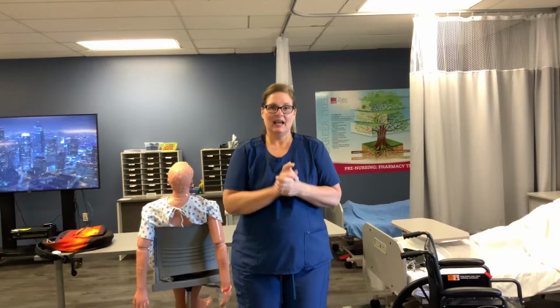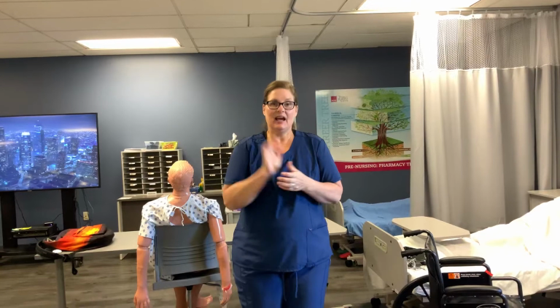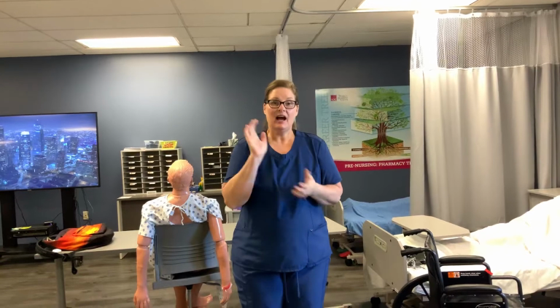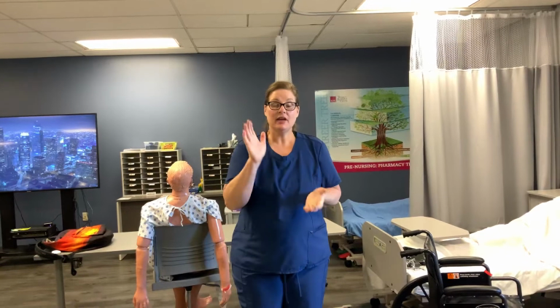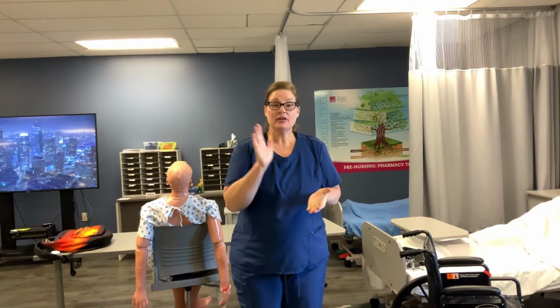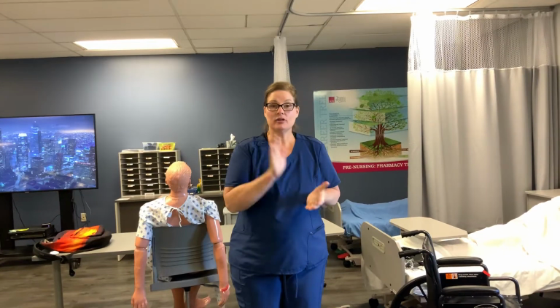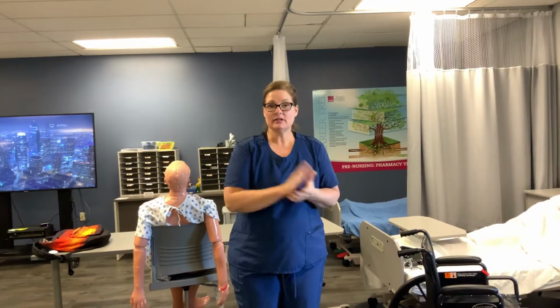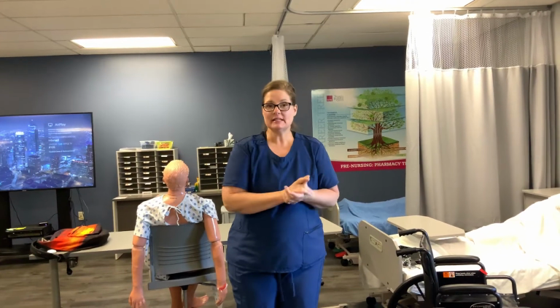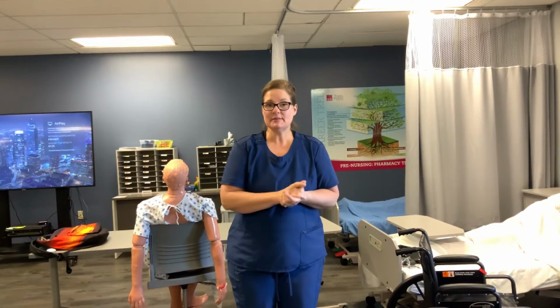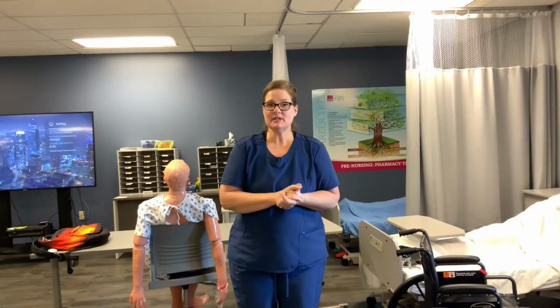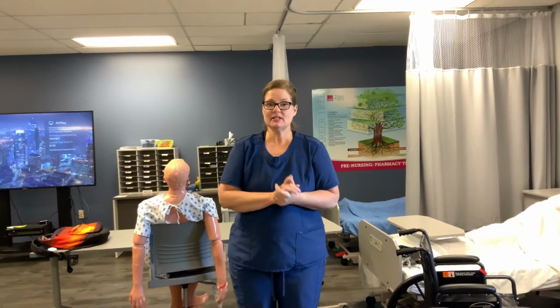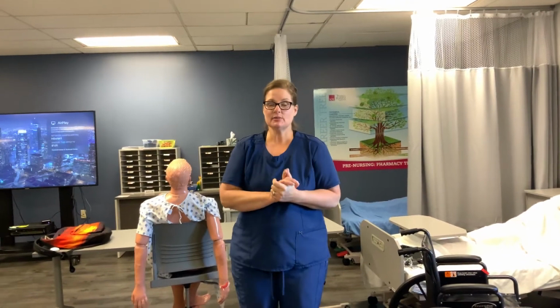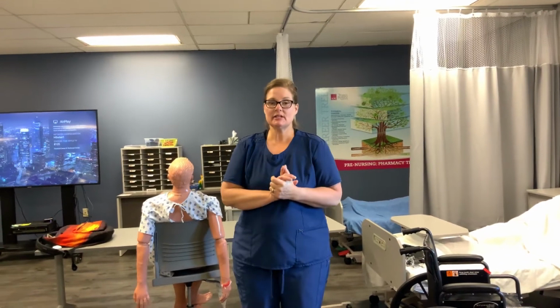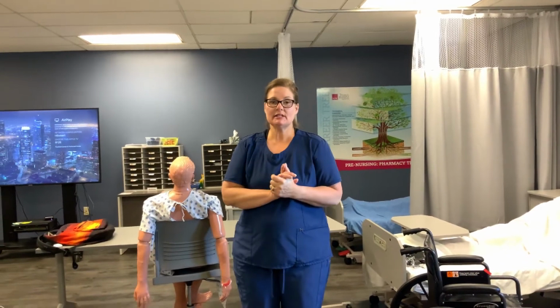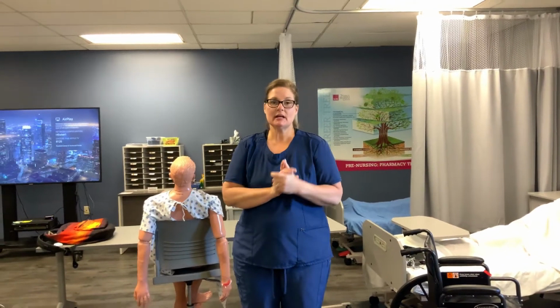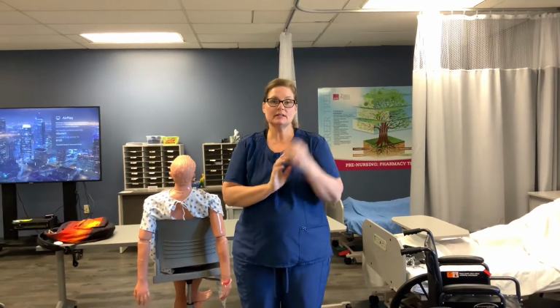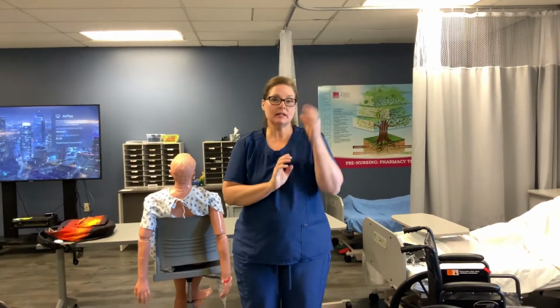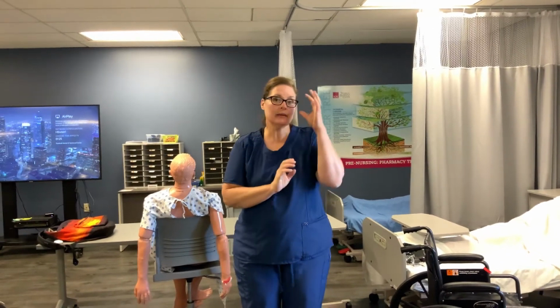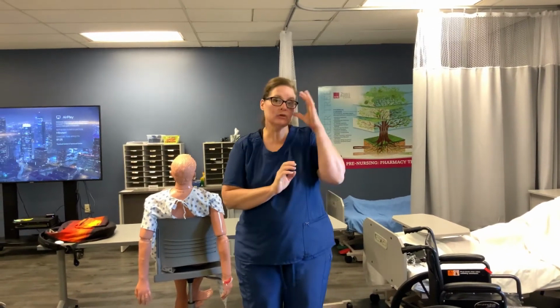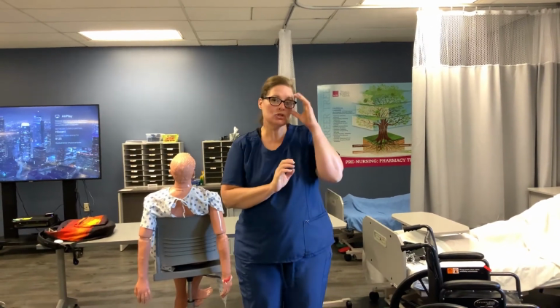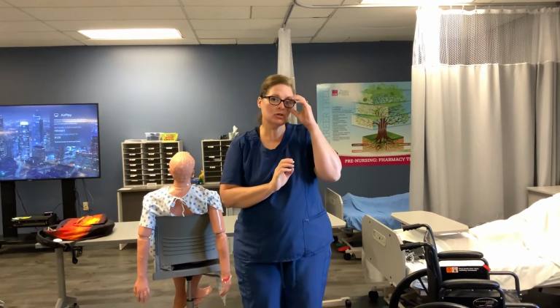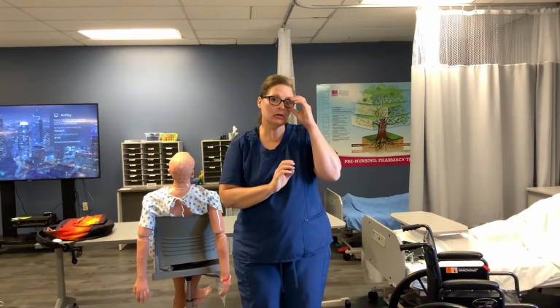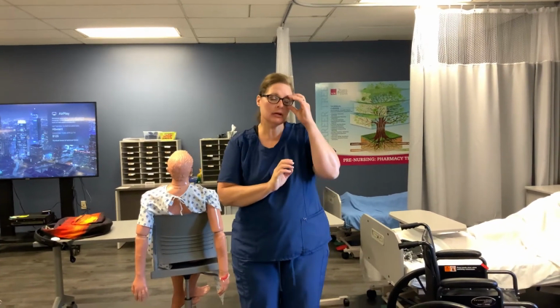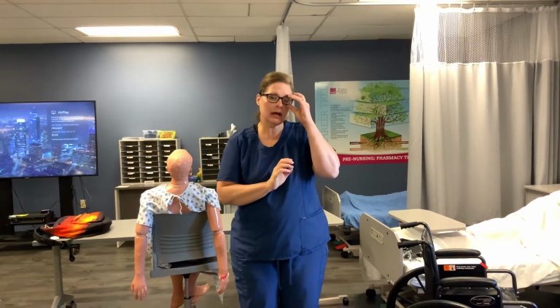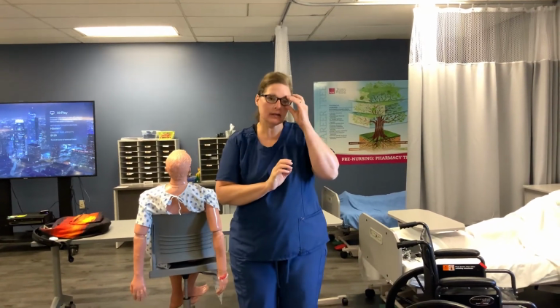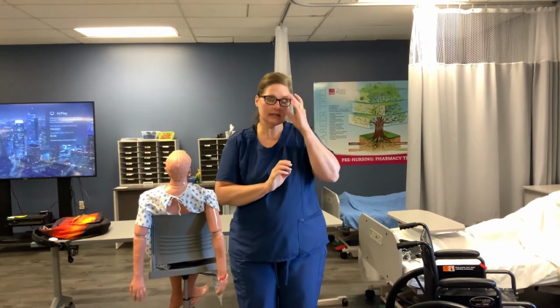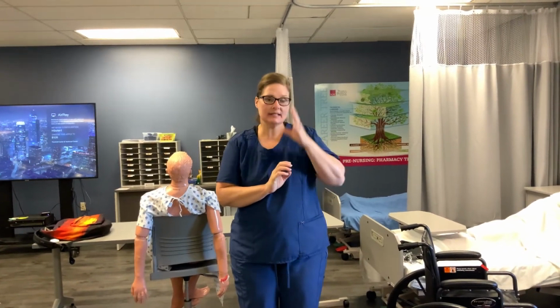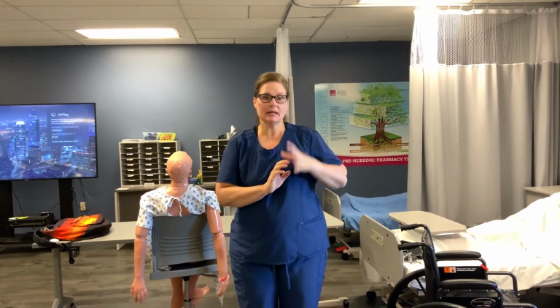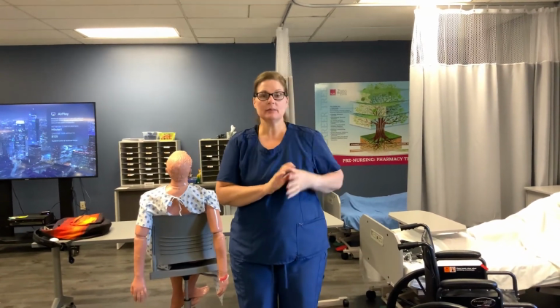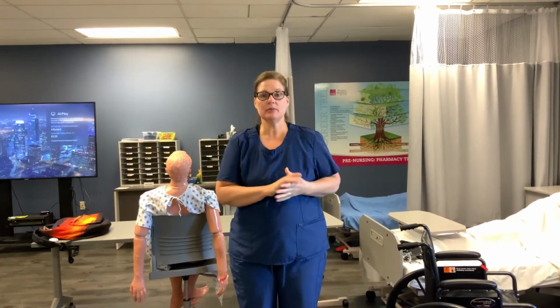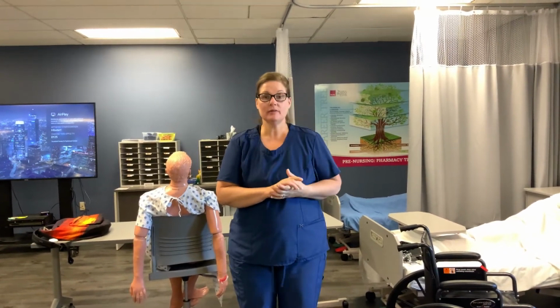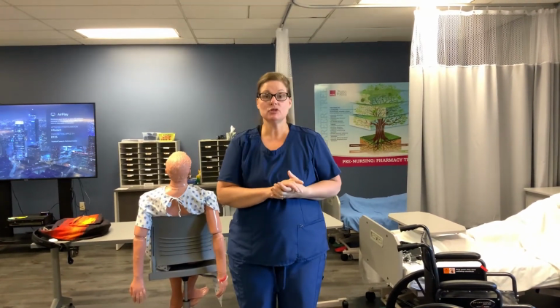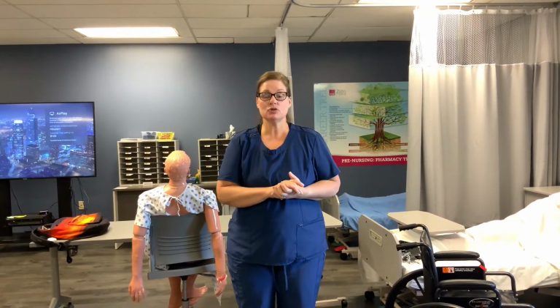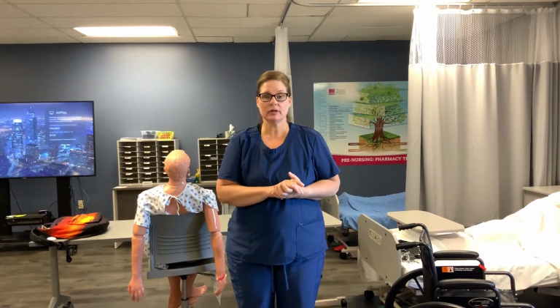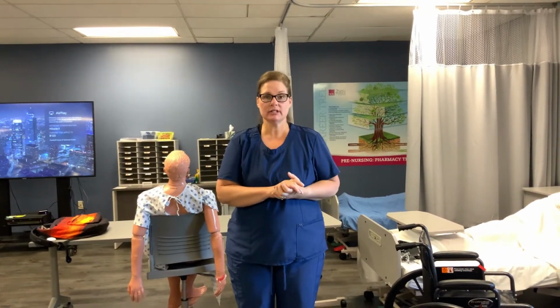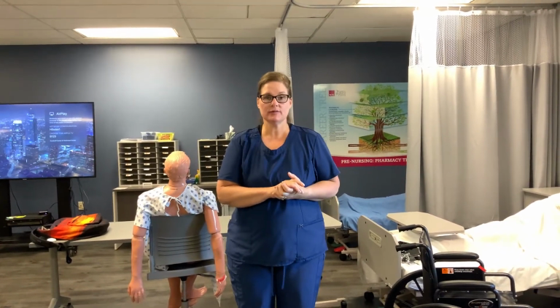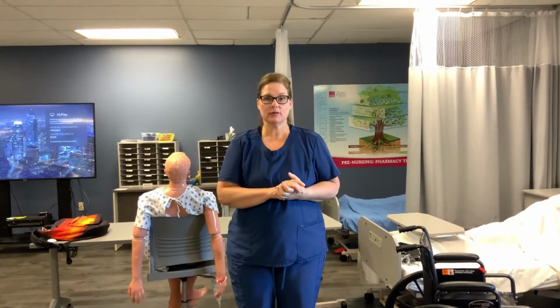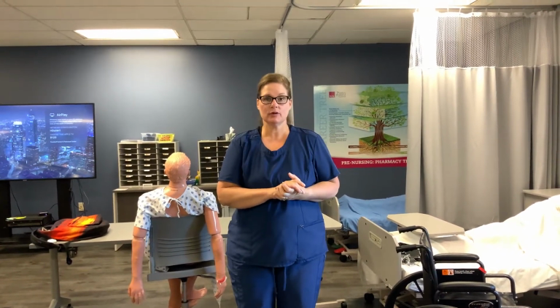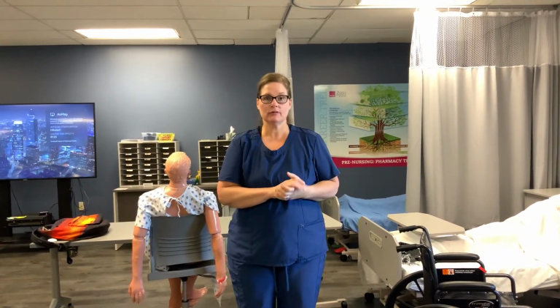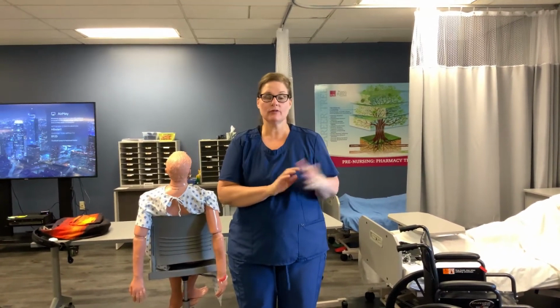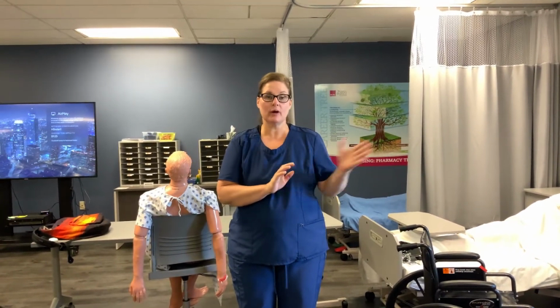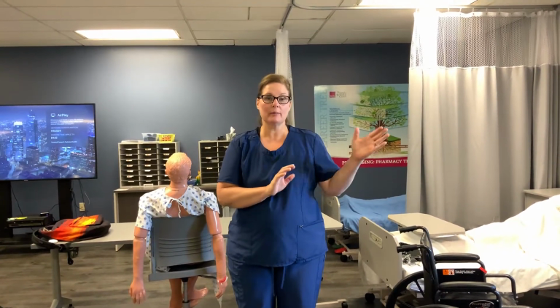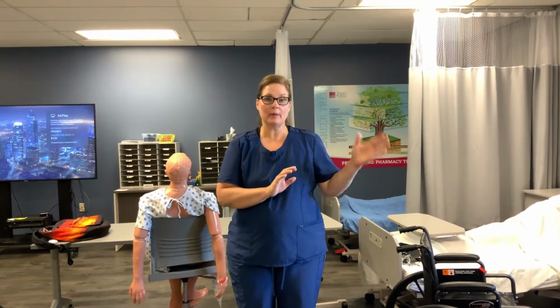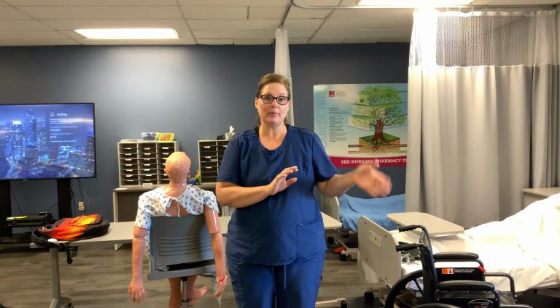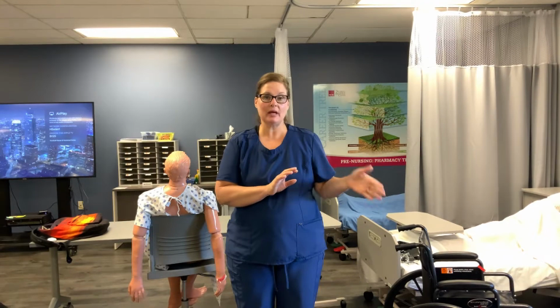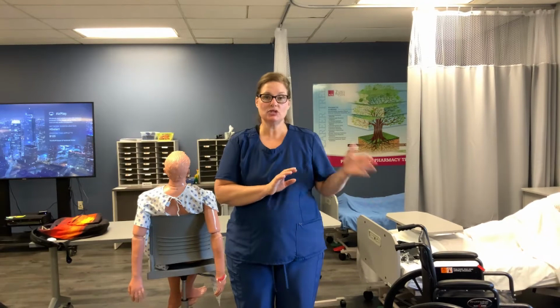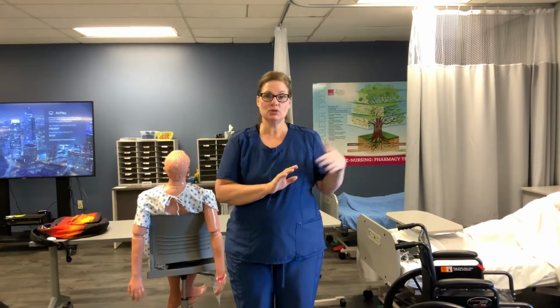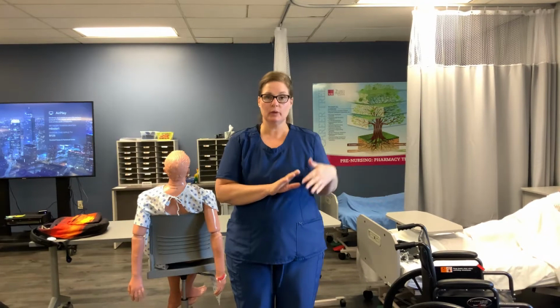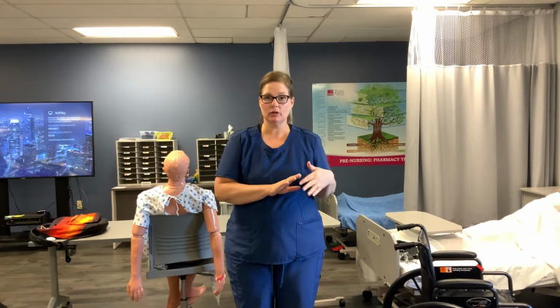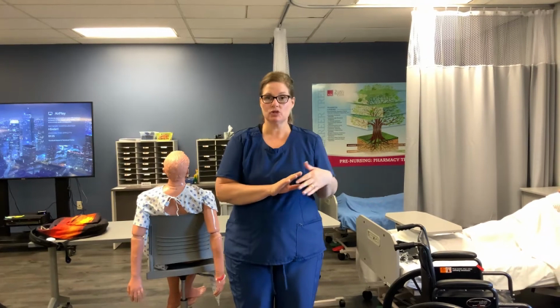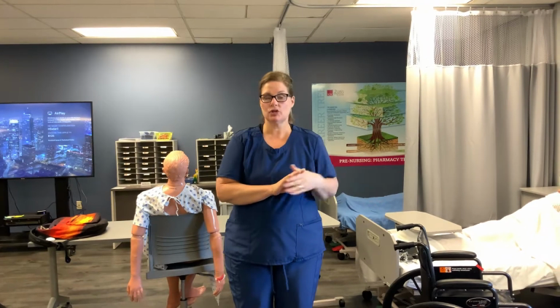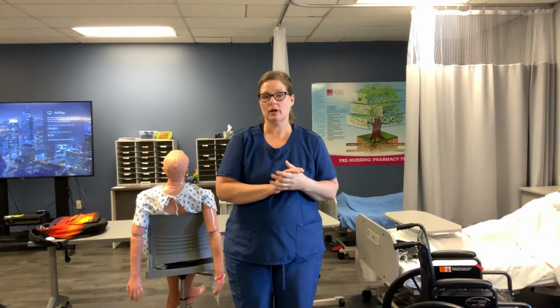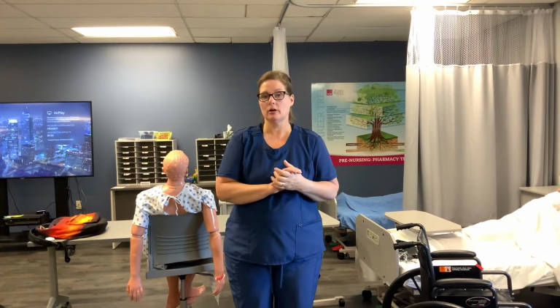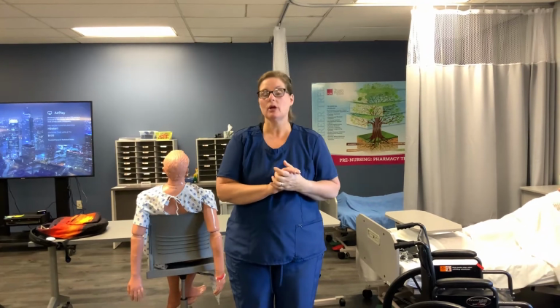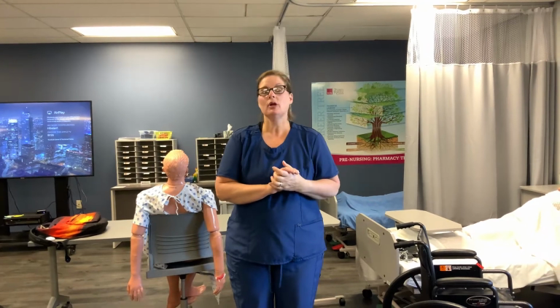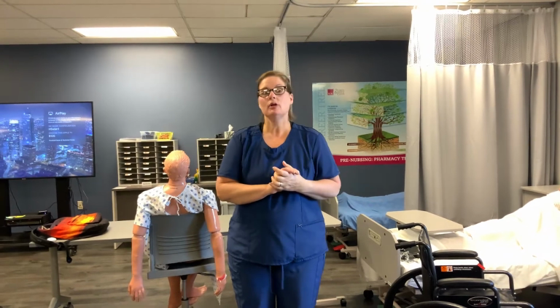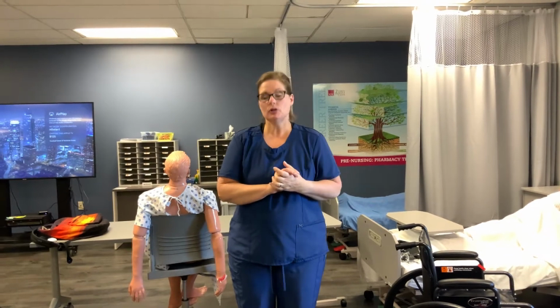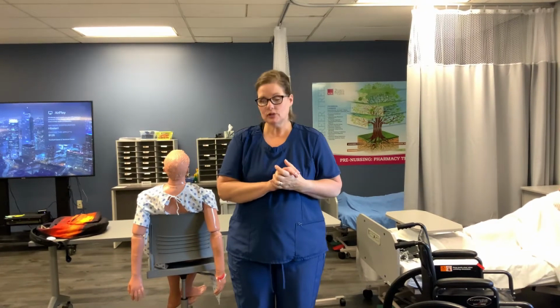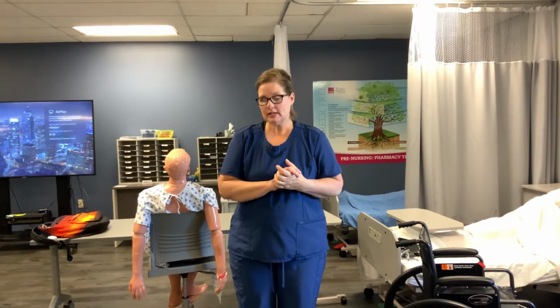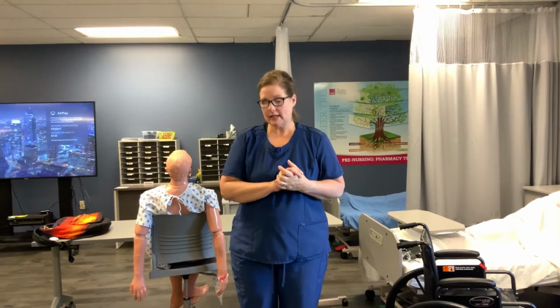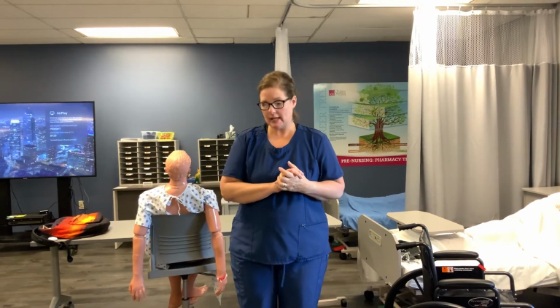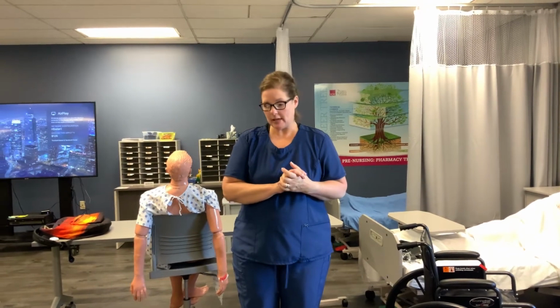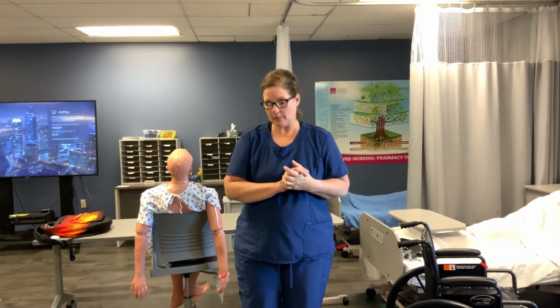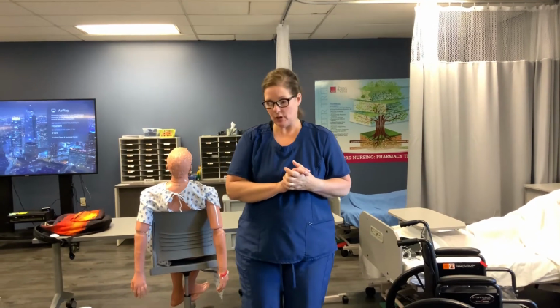Hi there, this is Mrs. Rusnak. Today I'm going to show you how to do a stand pivot transfer from bed to wheelchair using a gait belt.